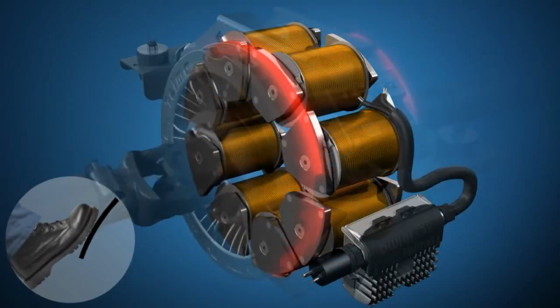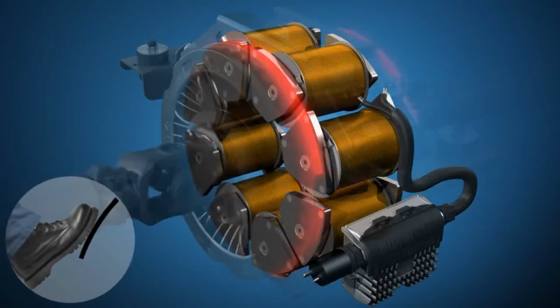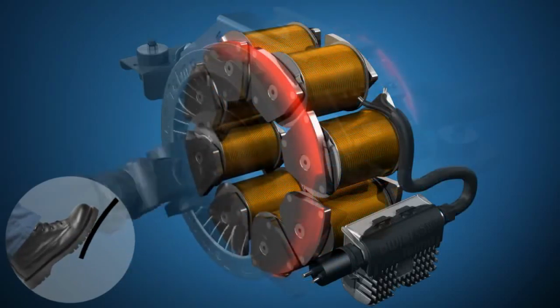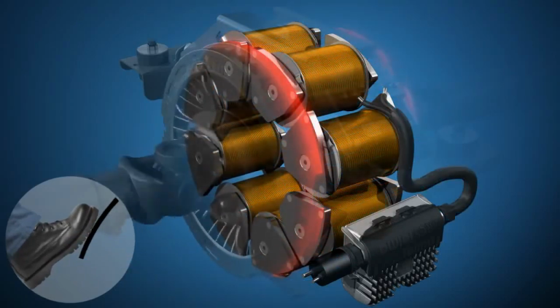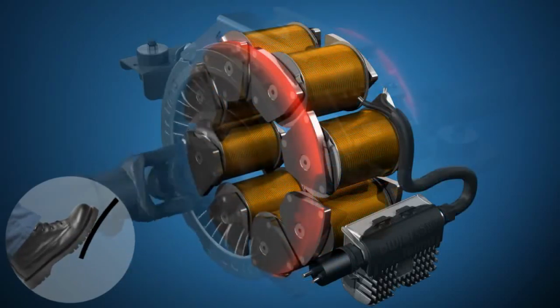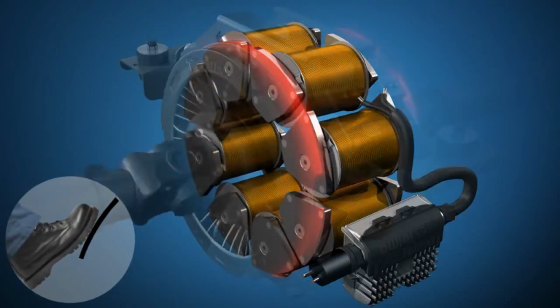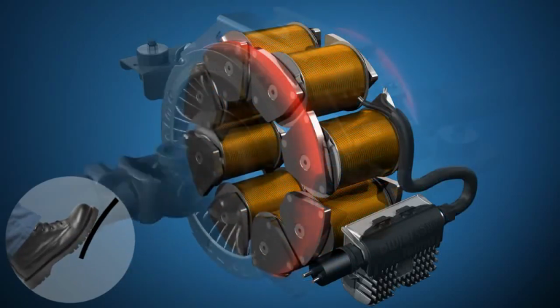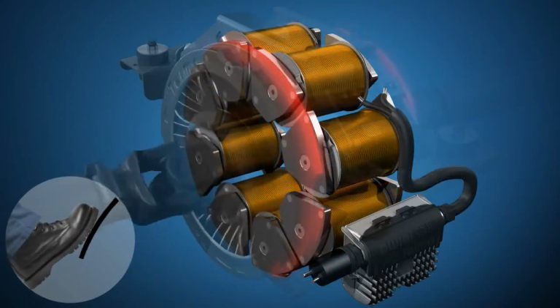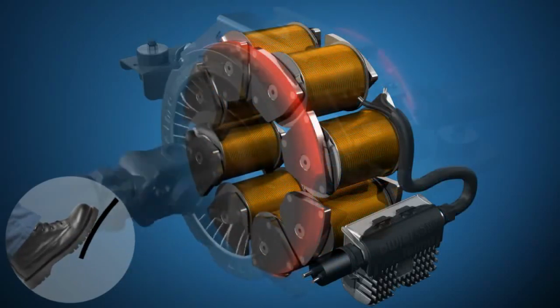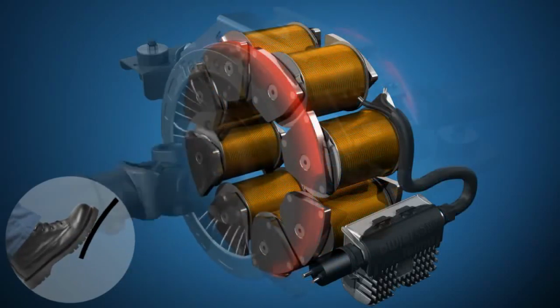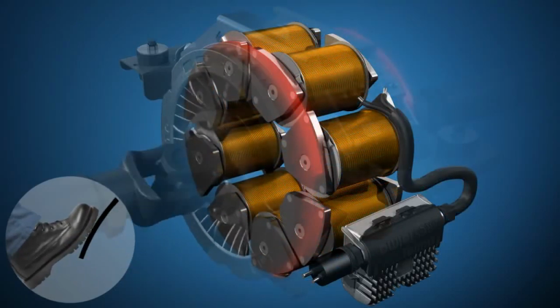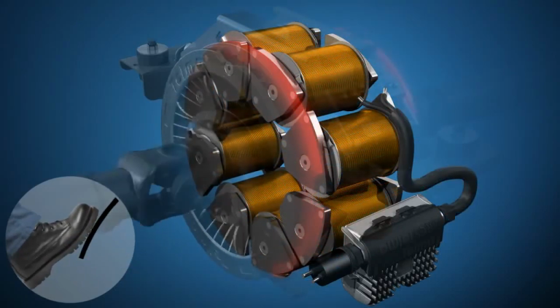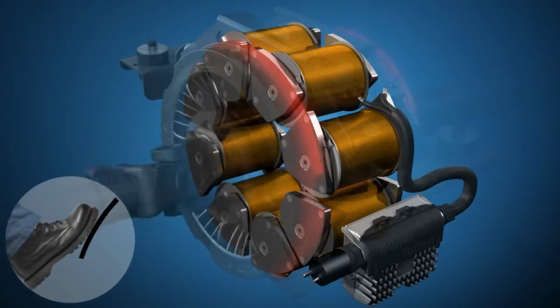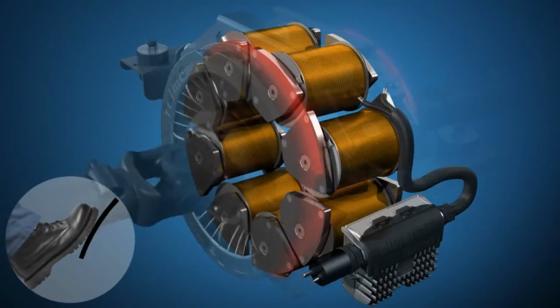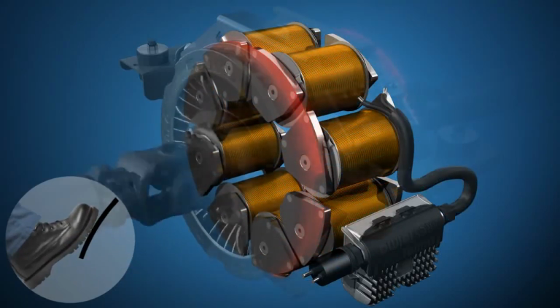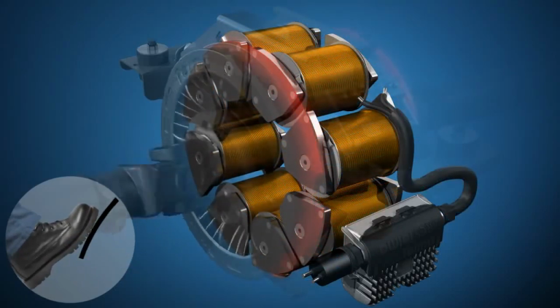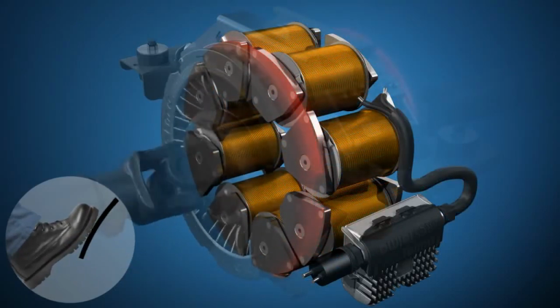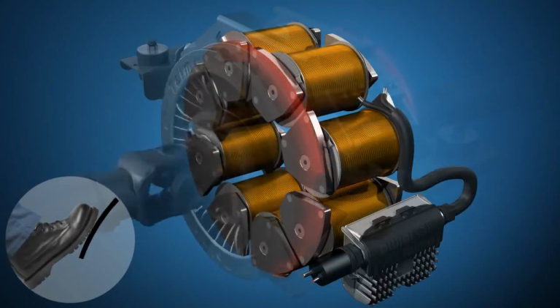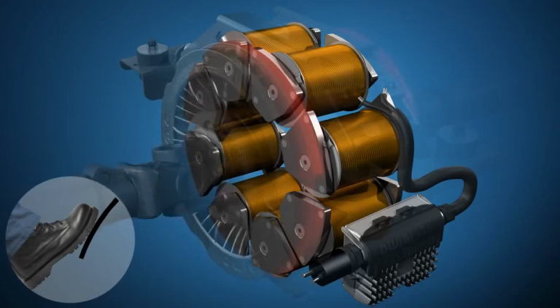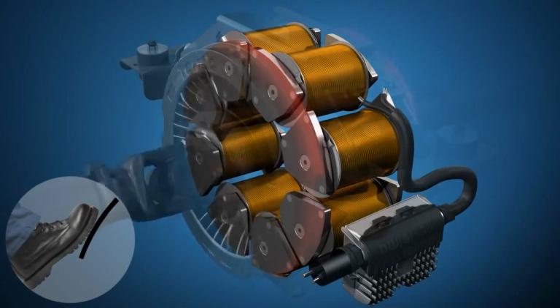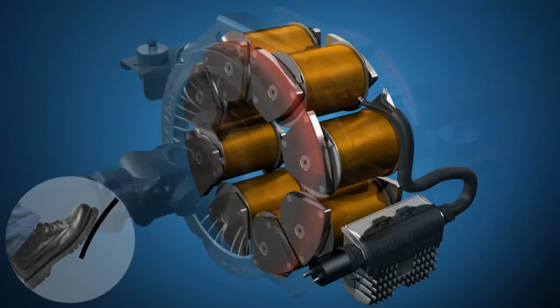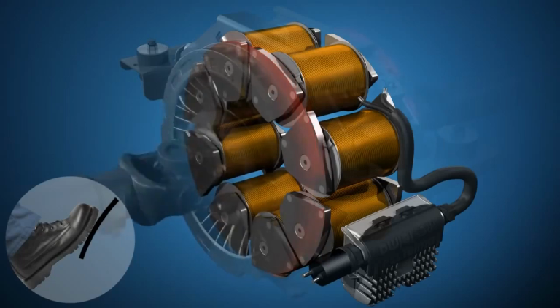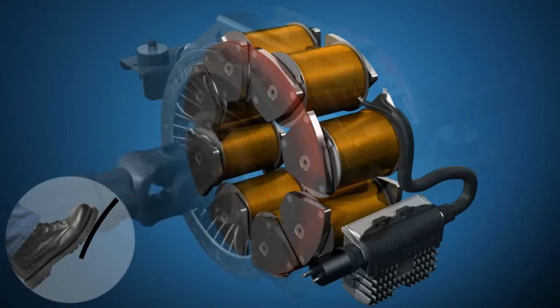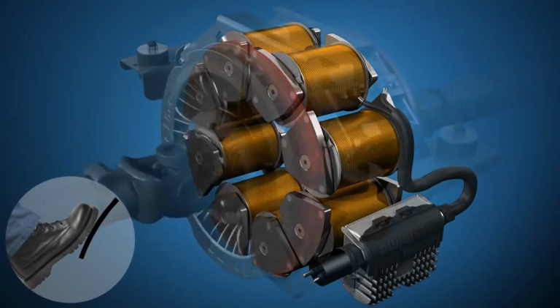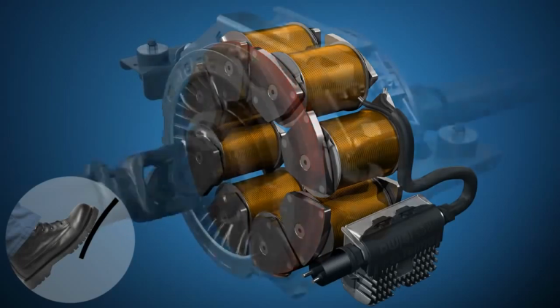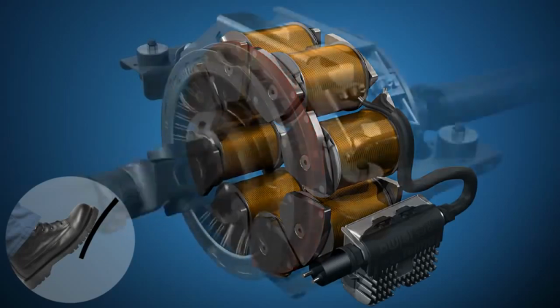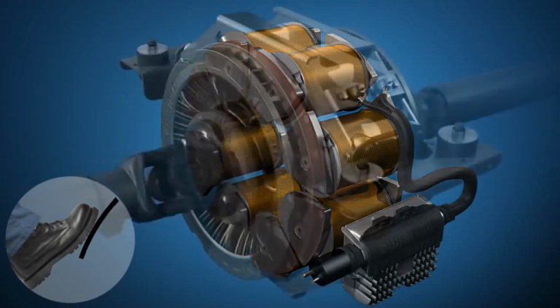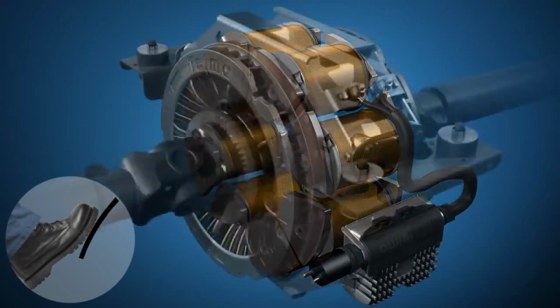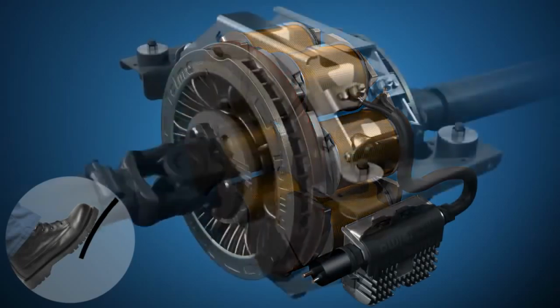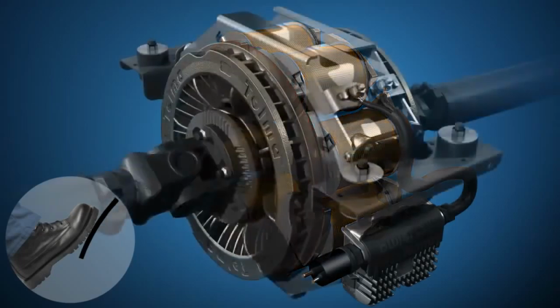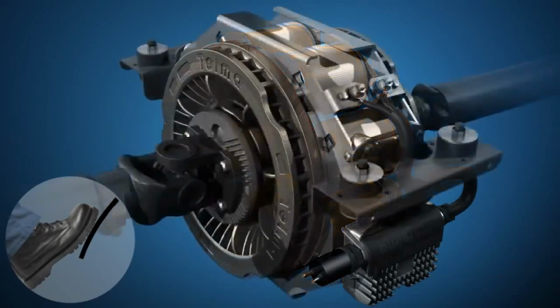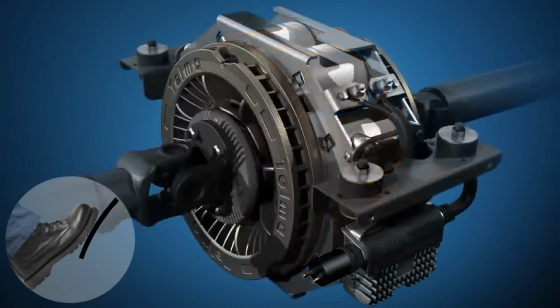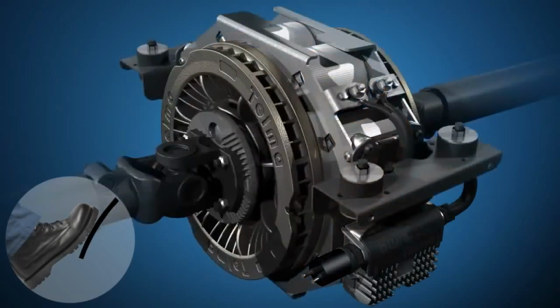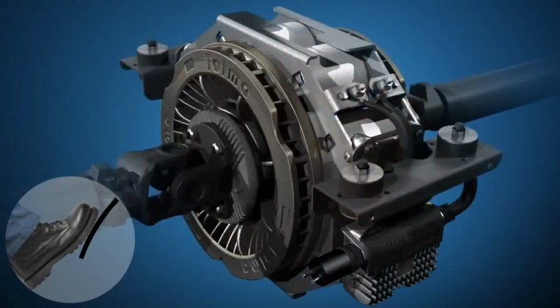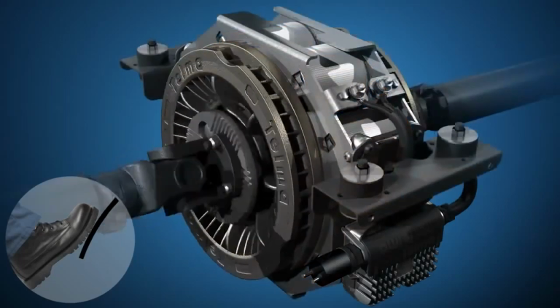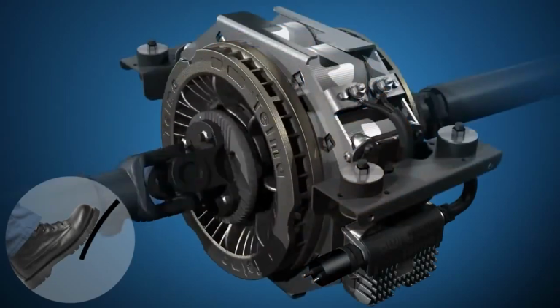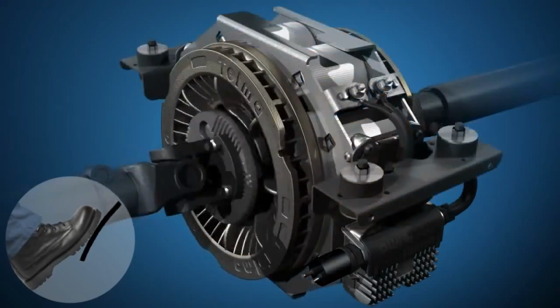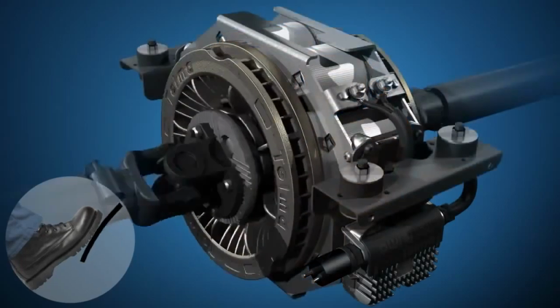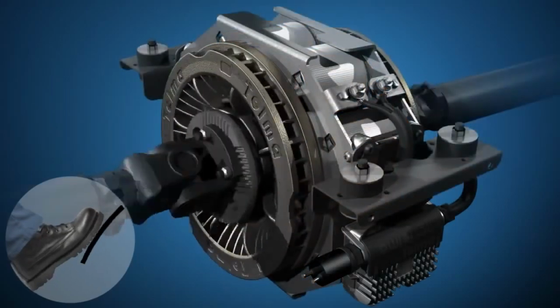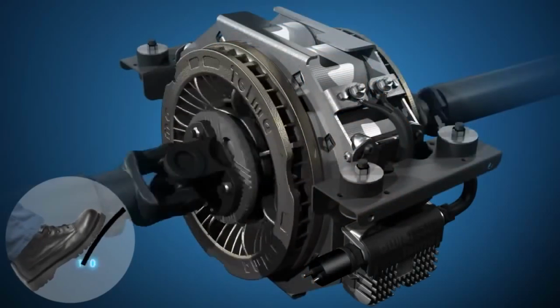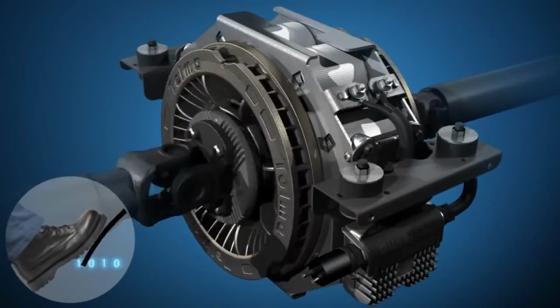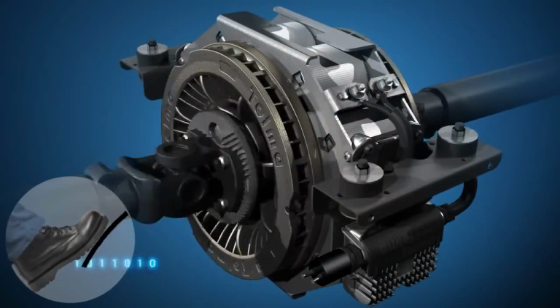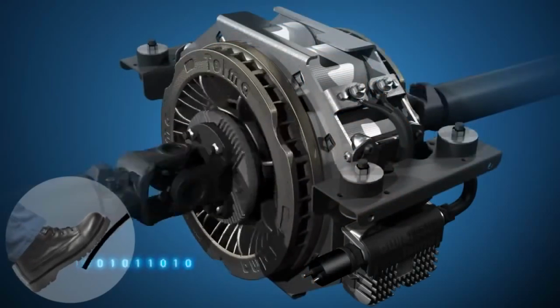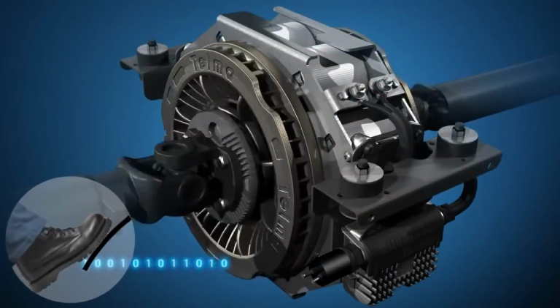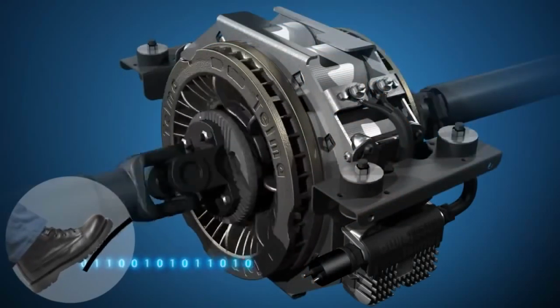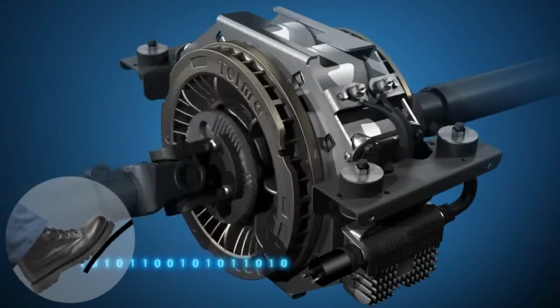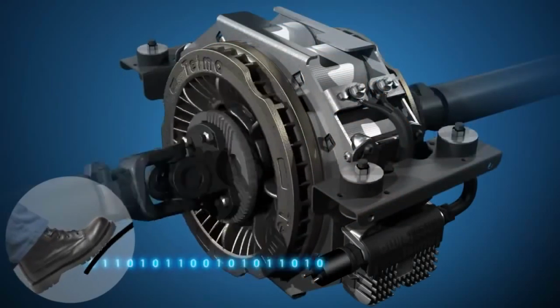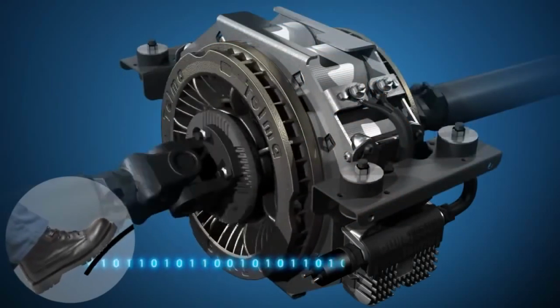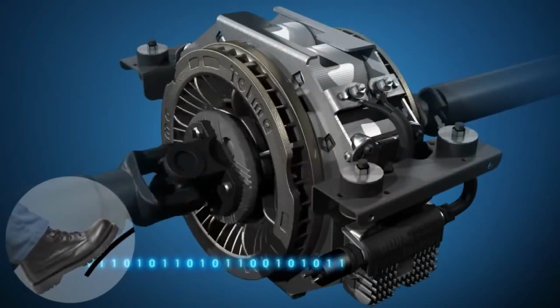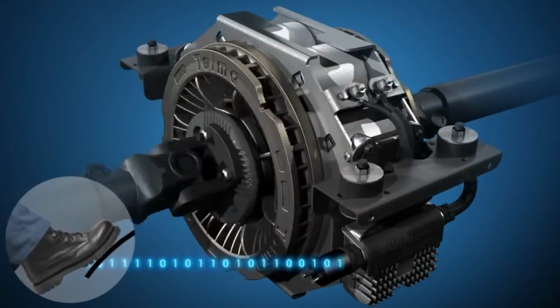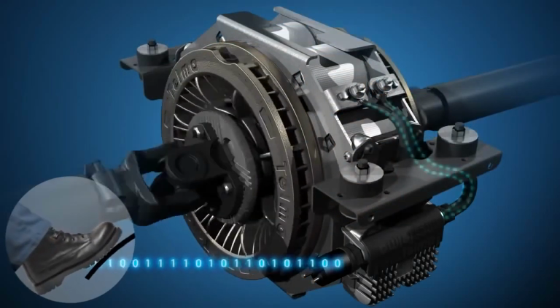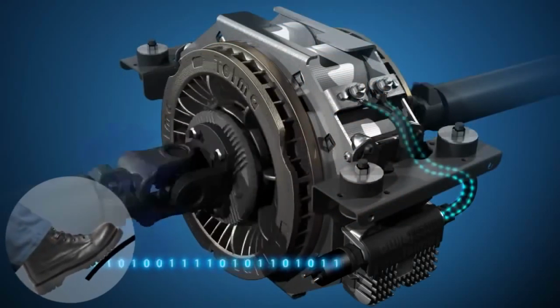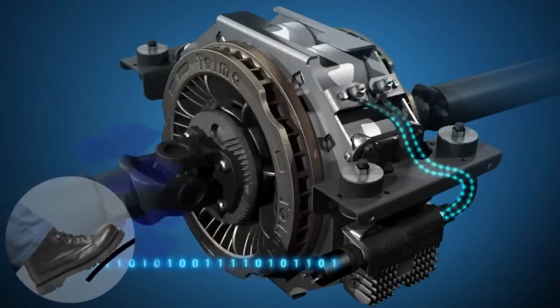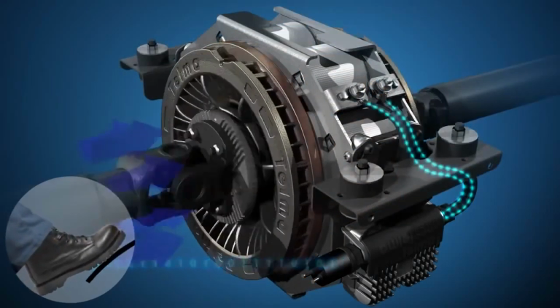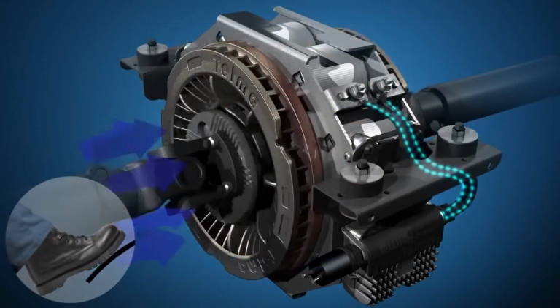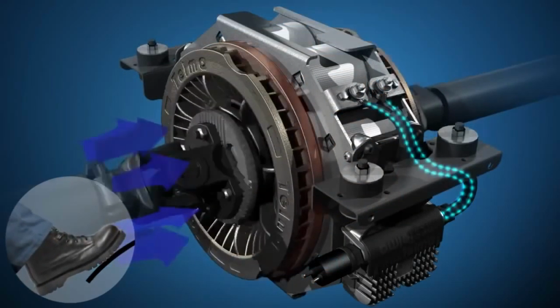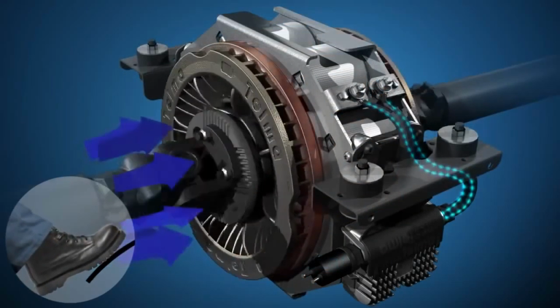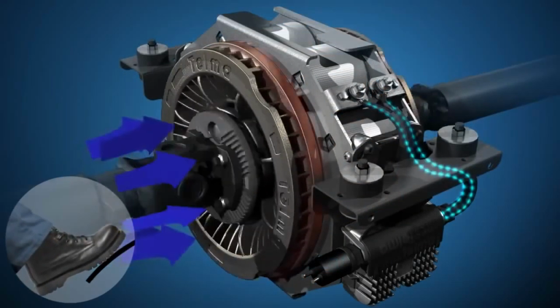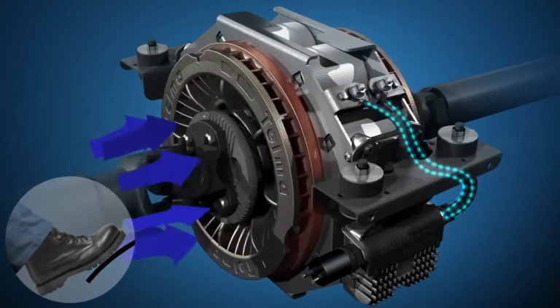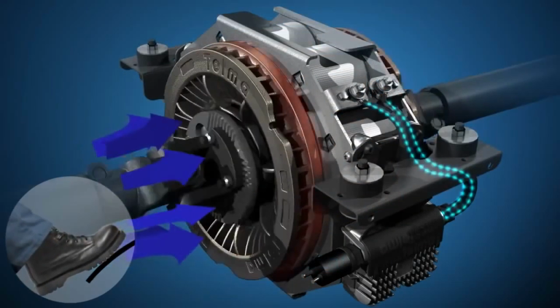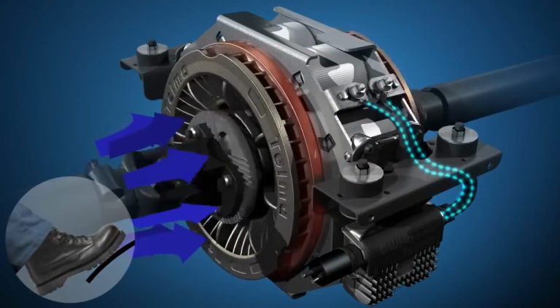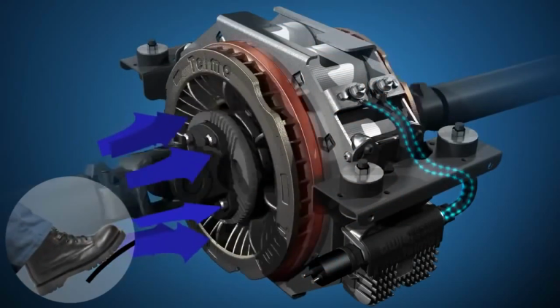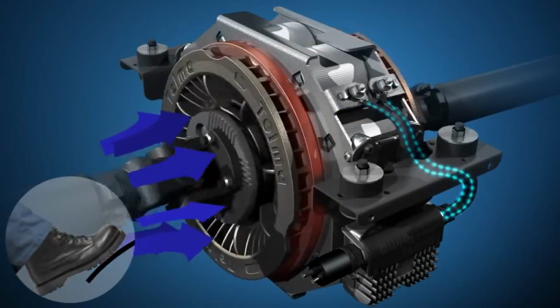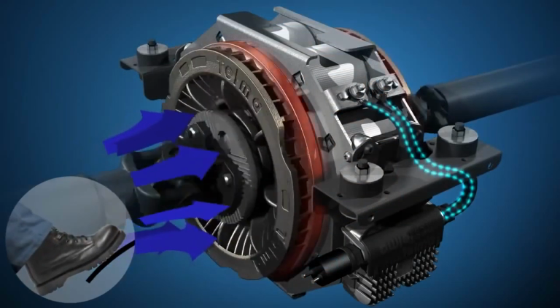Cooling air is drawn in at the center and exhausts out the periphery of the rotors to dissipate the heat produced during braking.